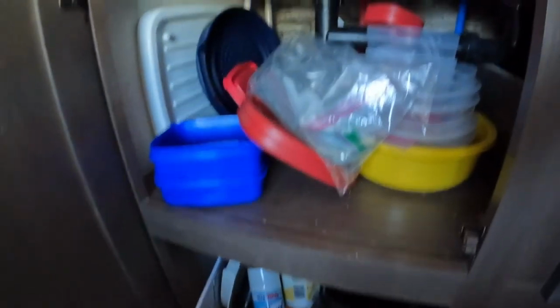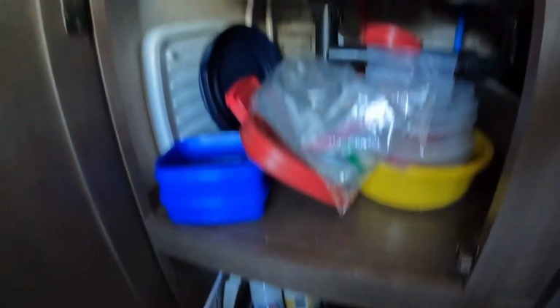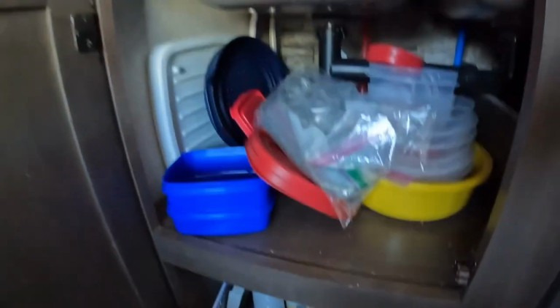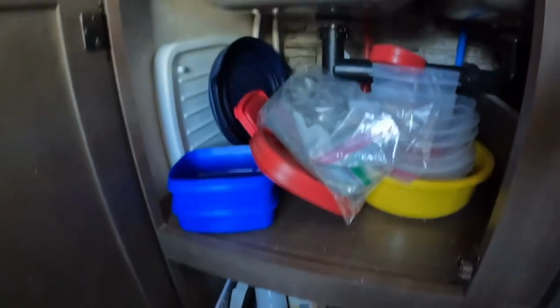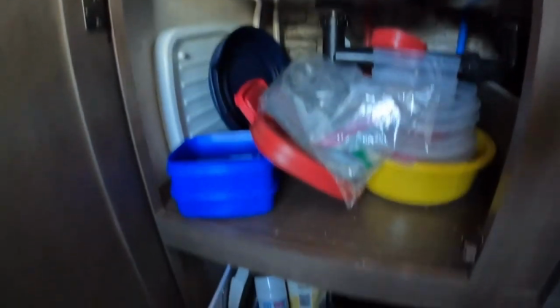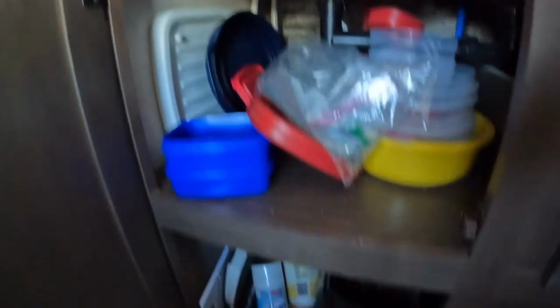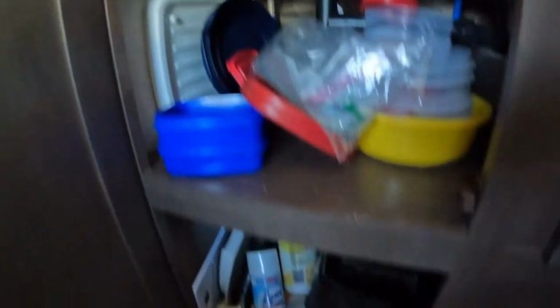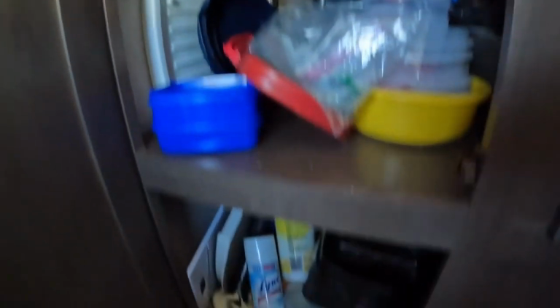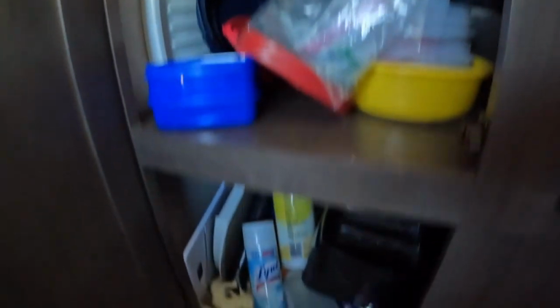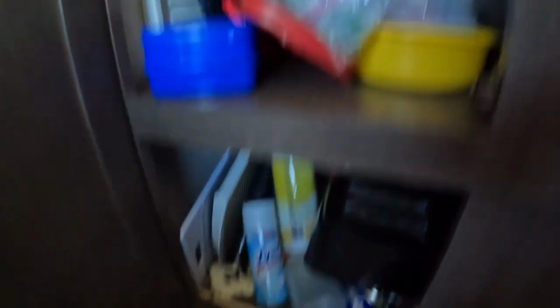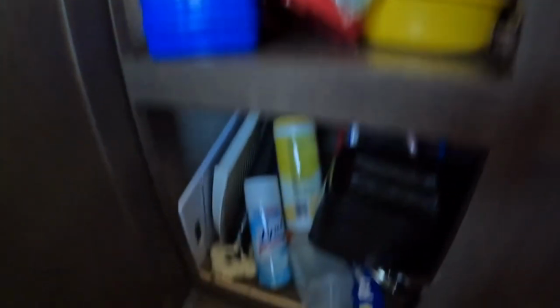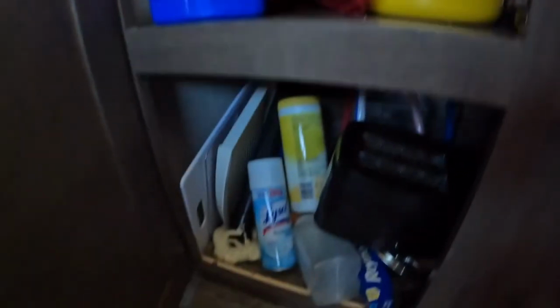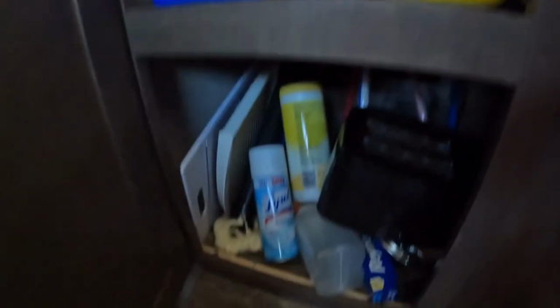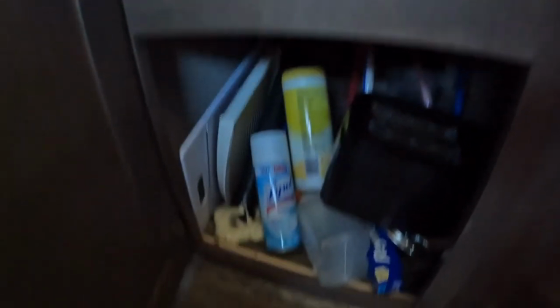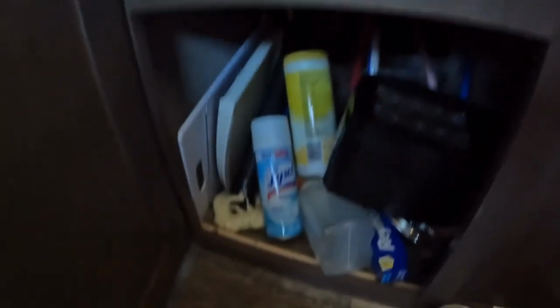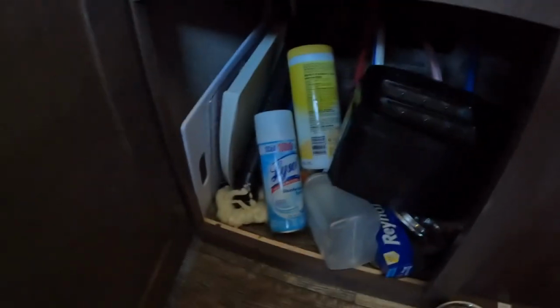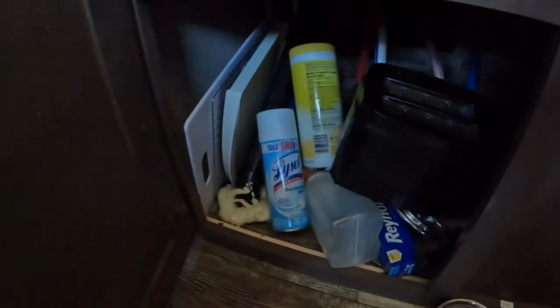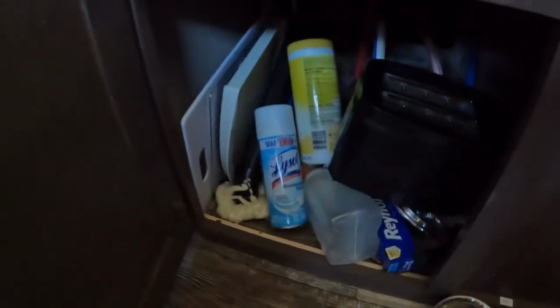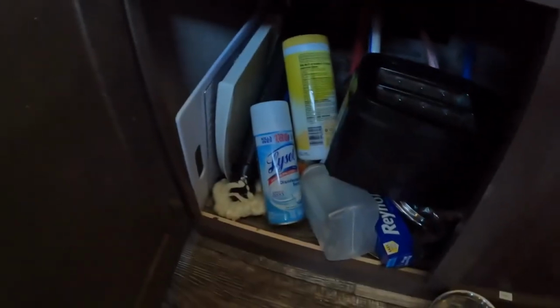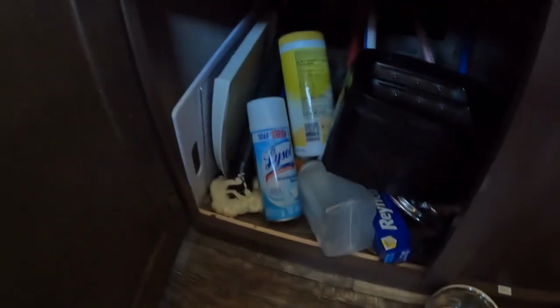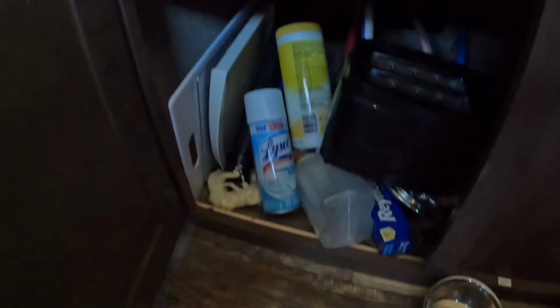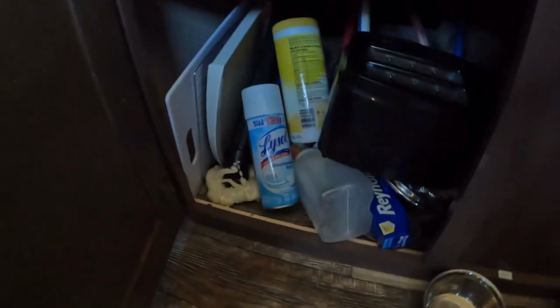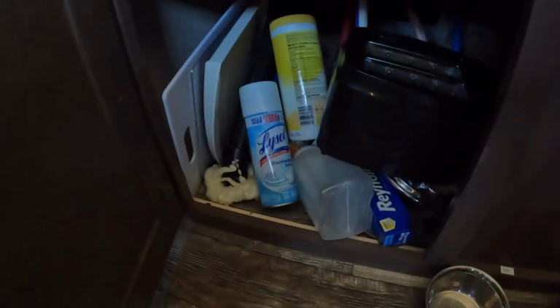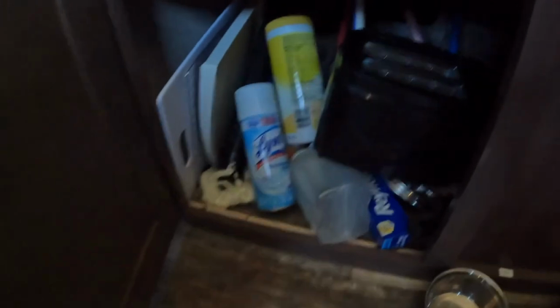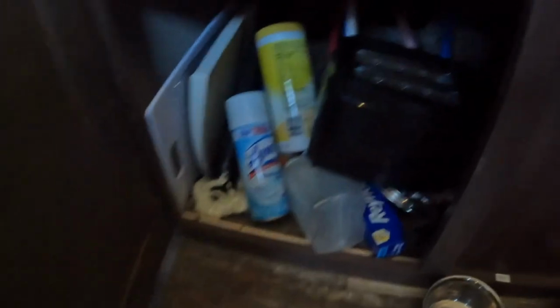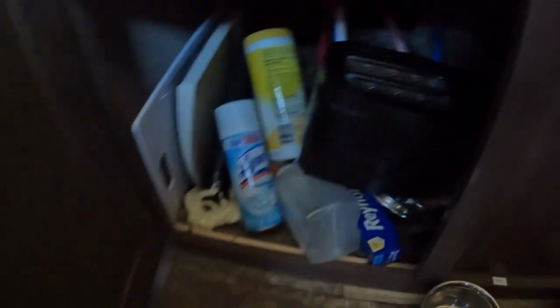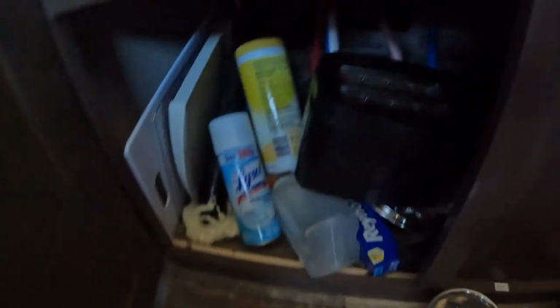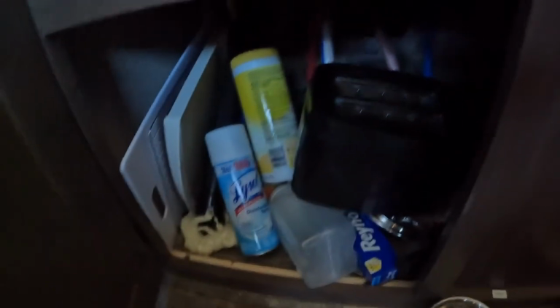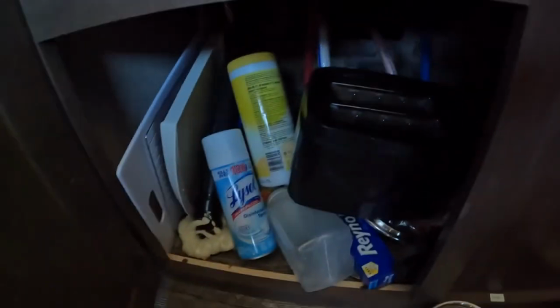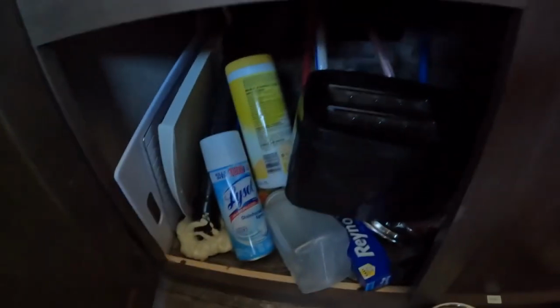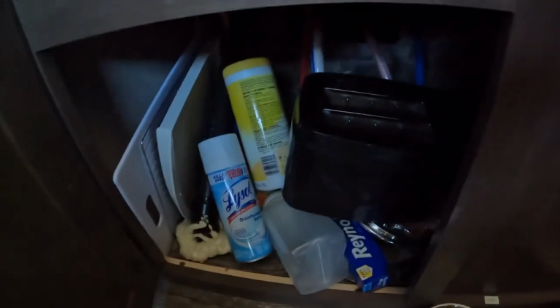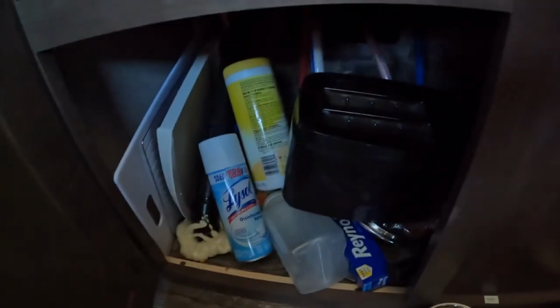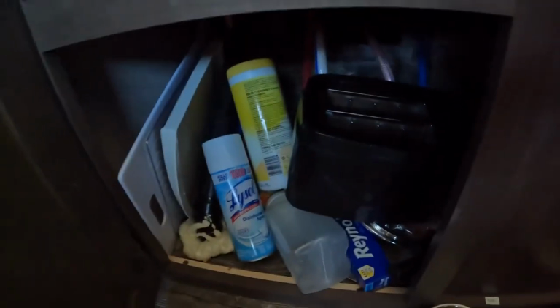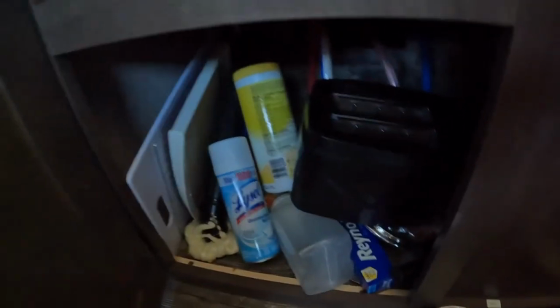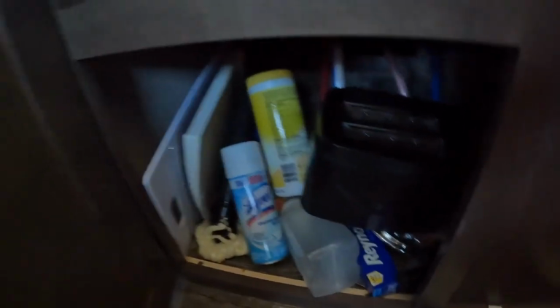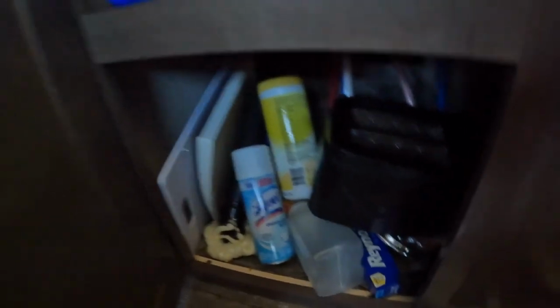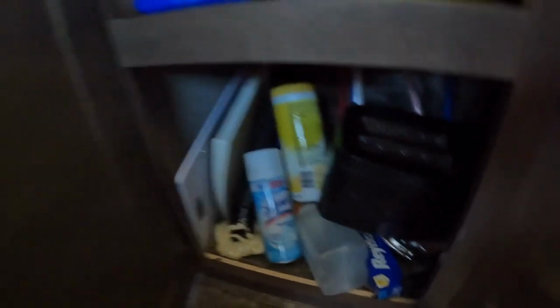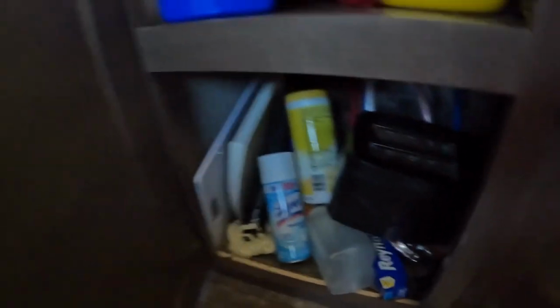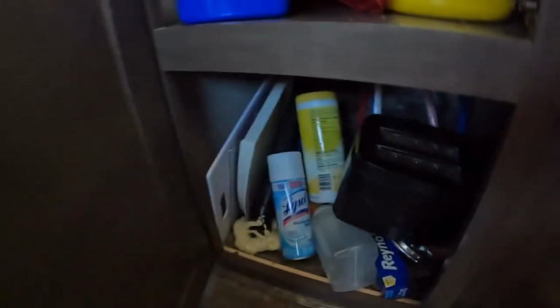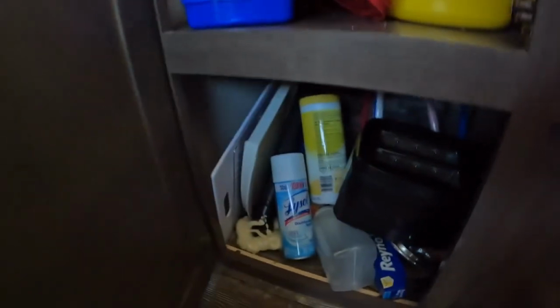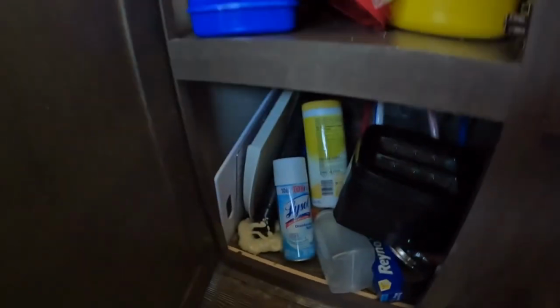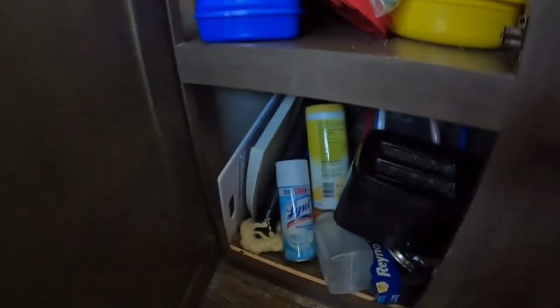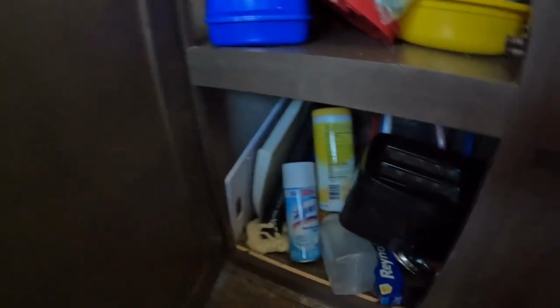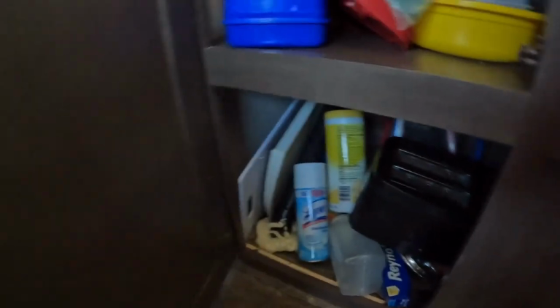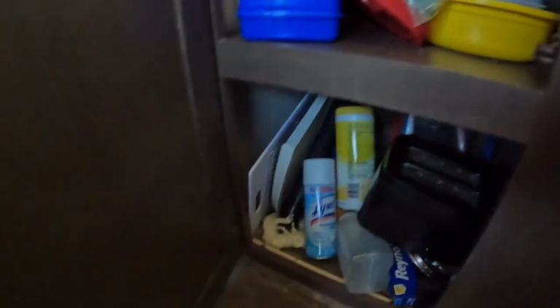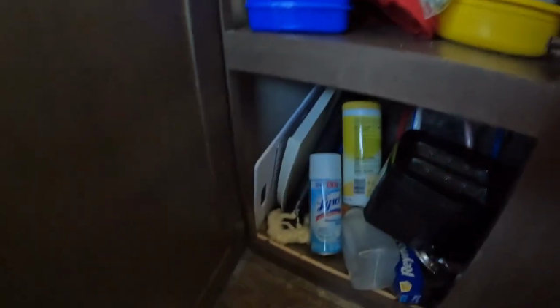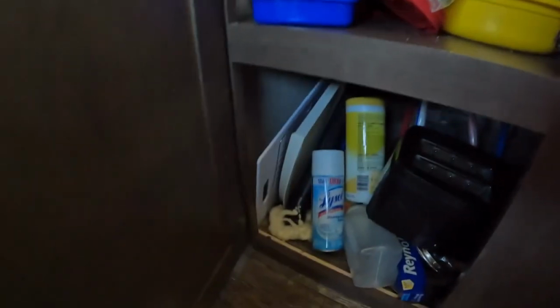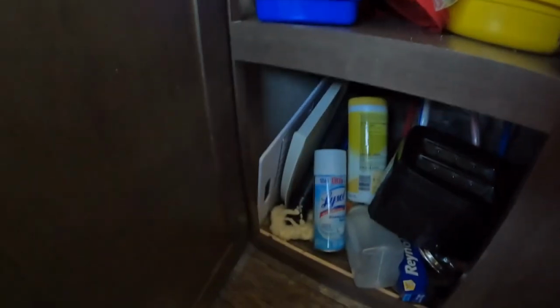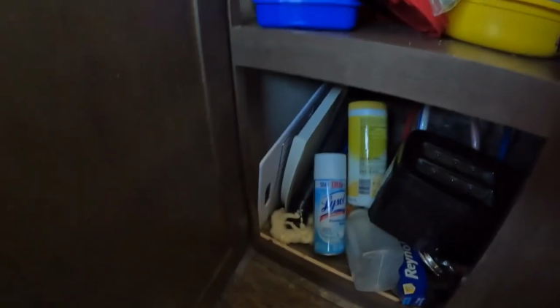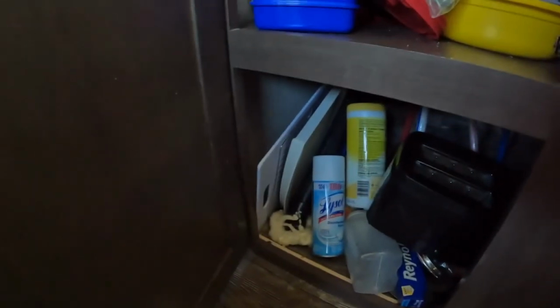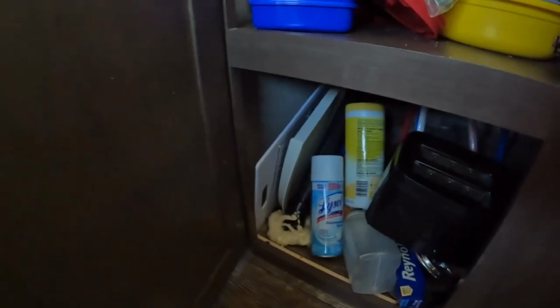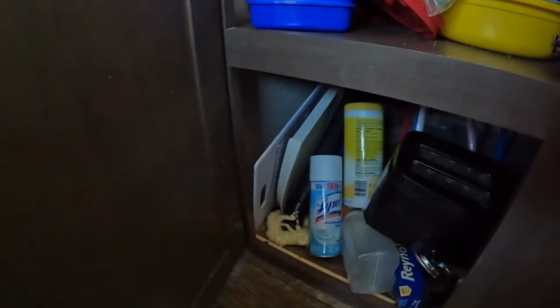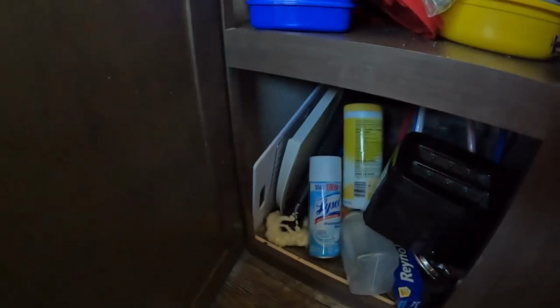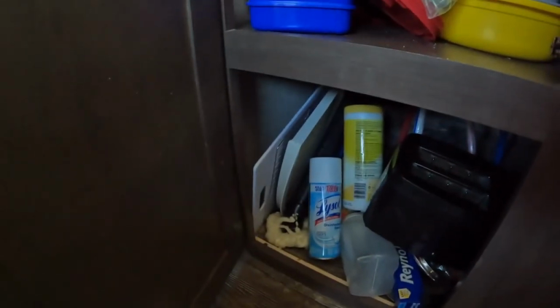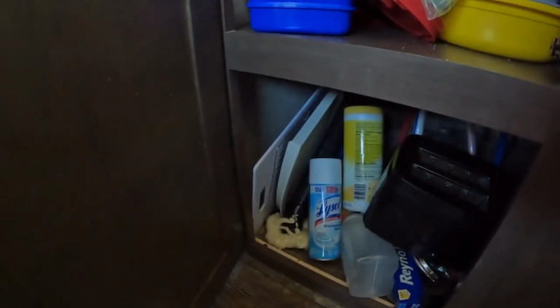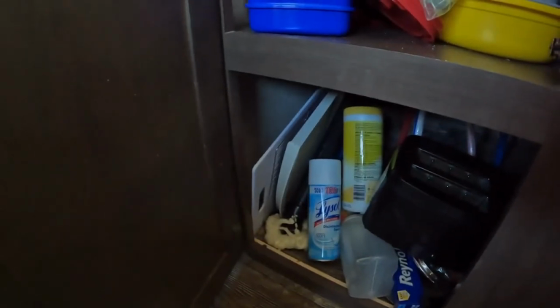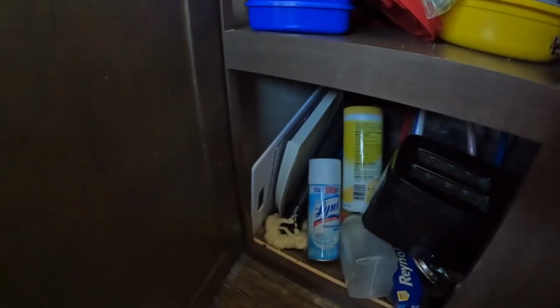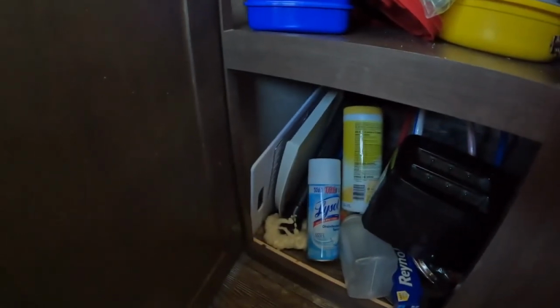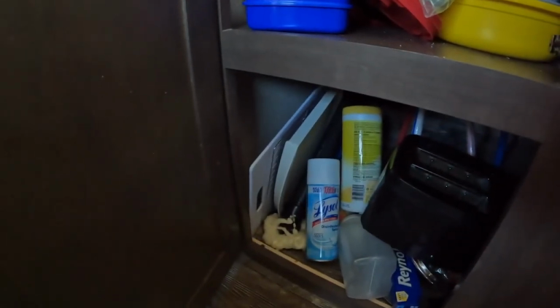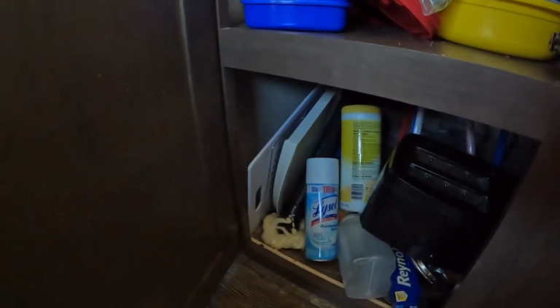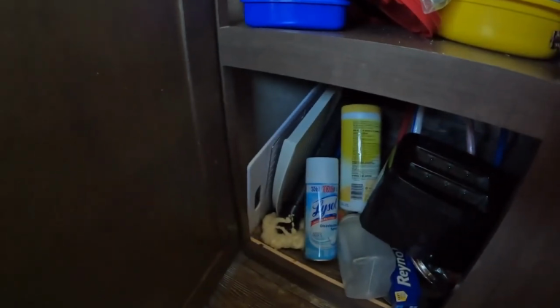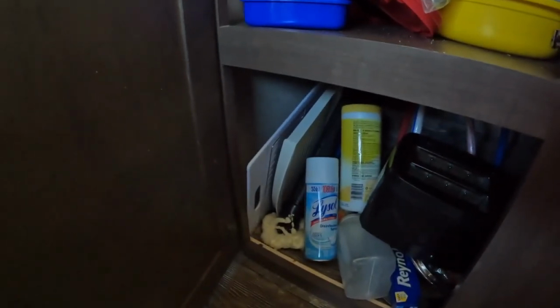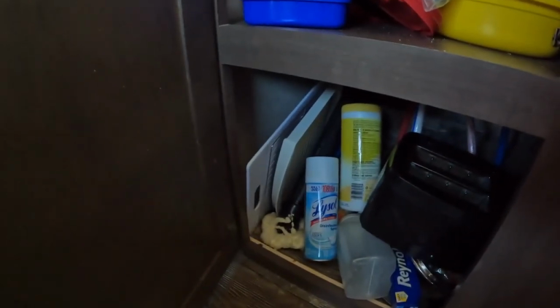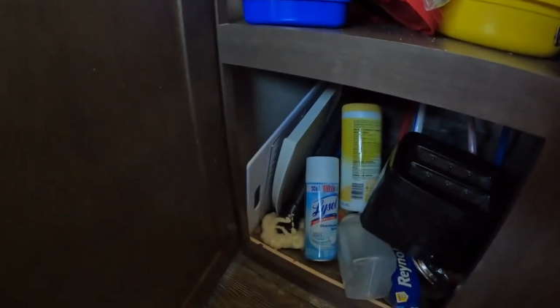Tupperware, cleaning products, toaster, cutting boards, racks, and whatnot.